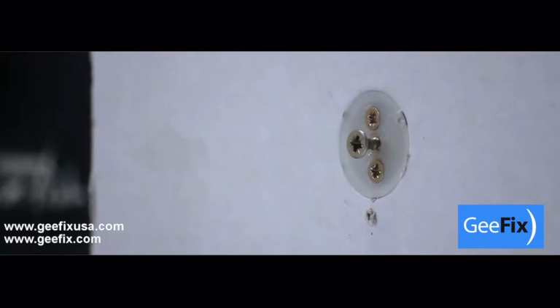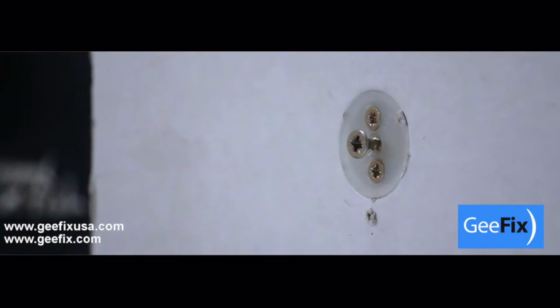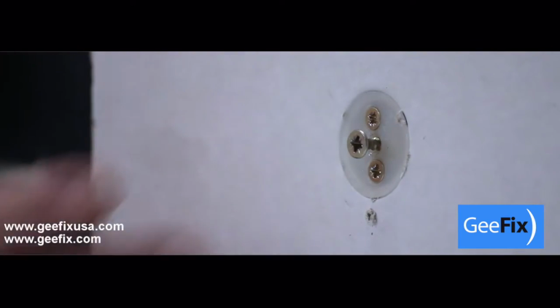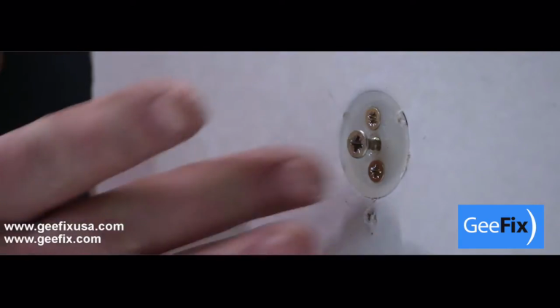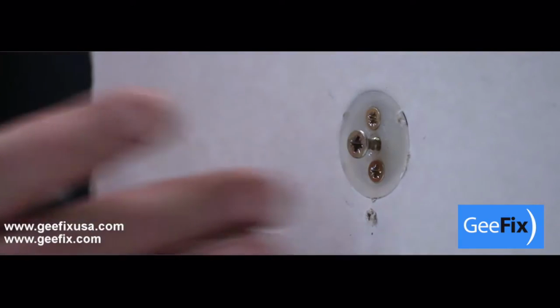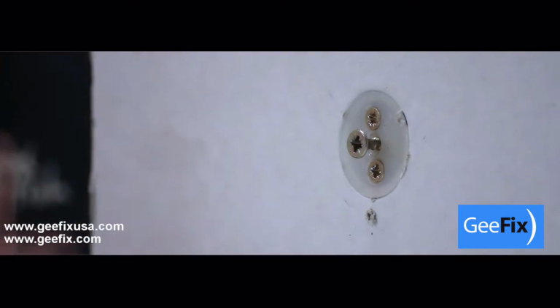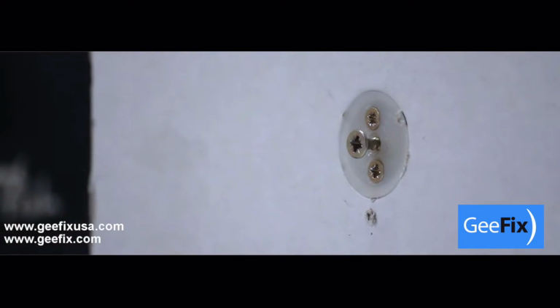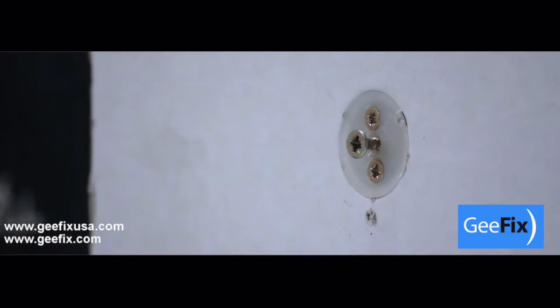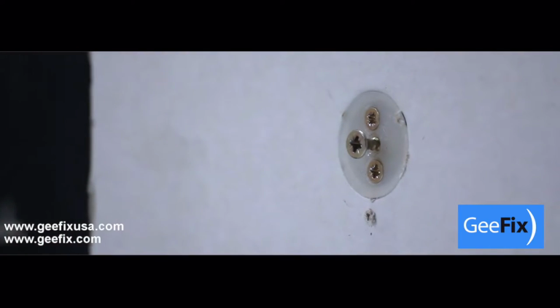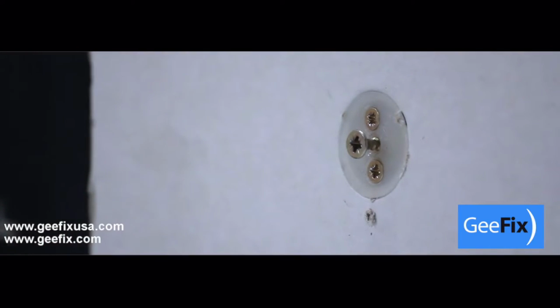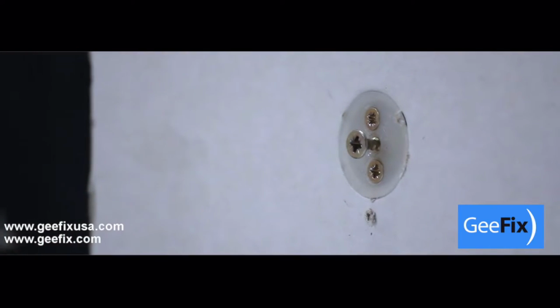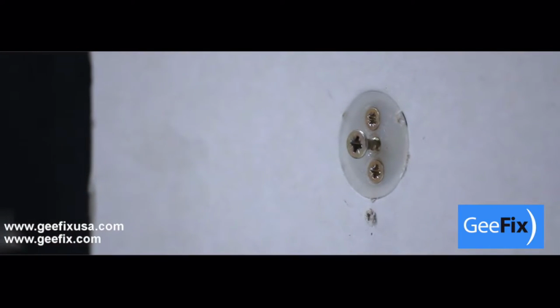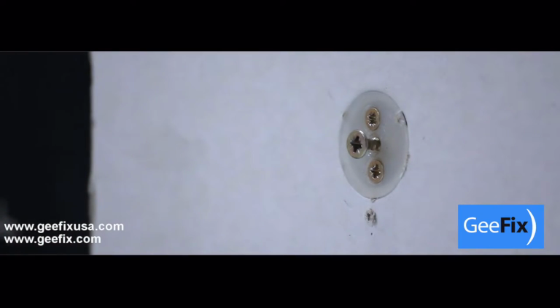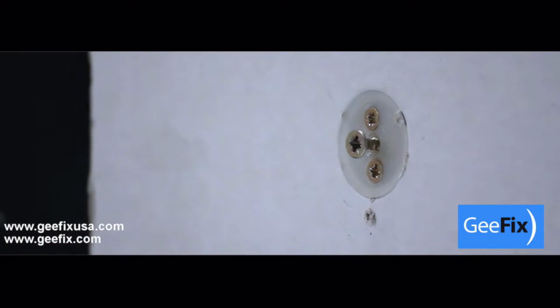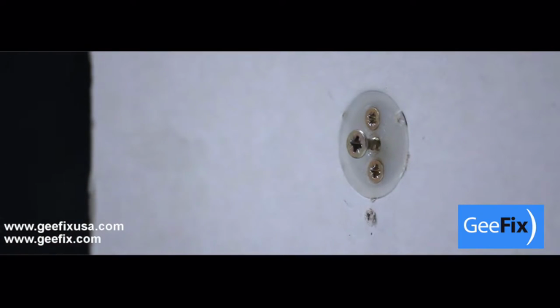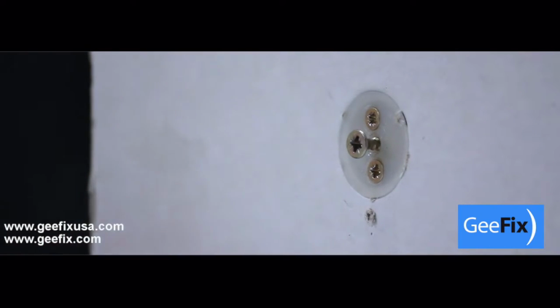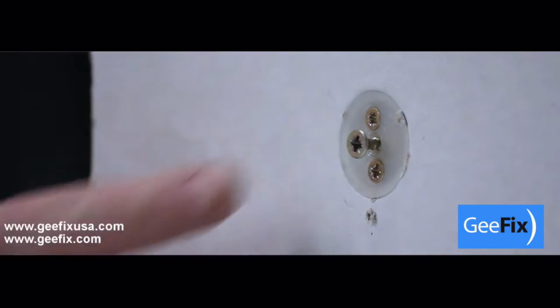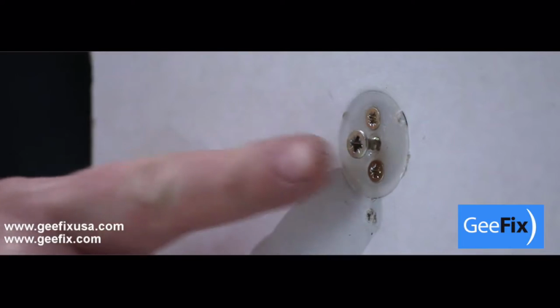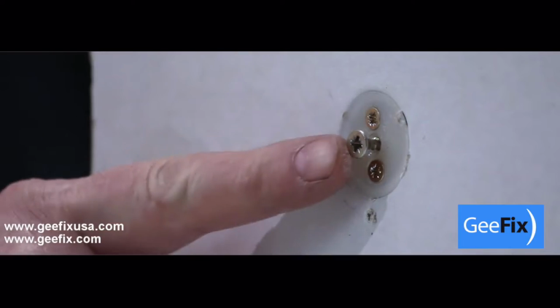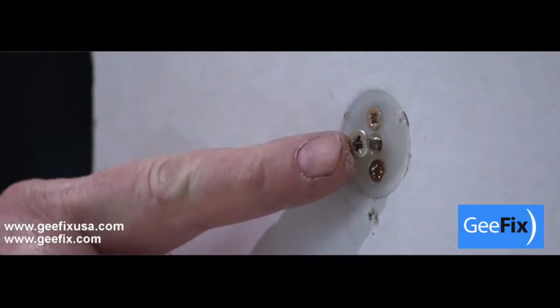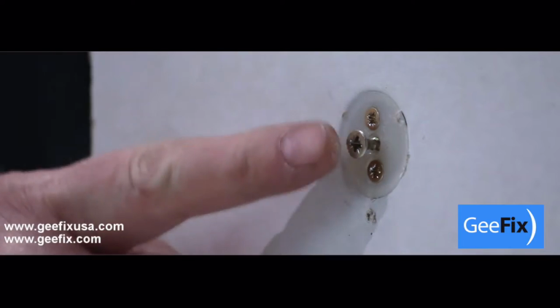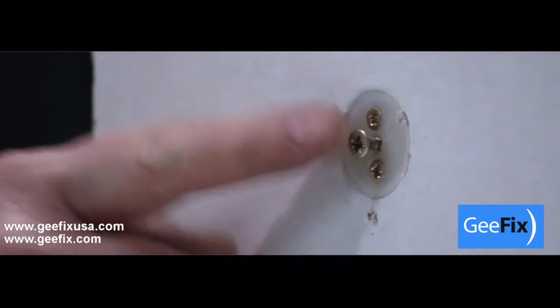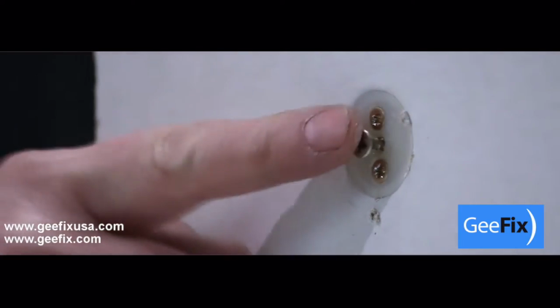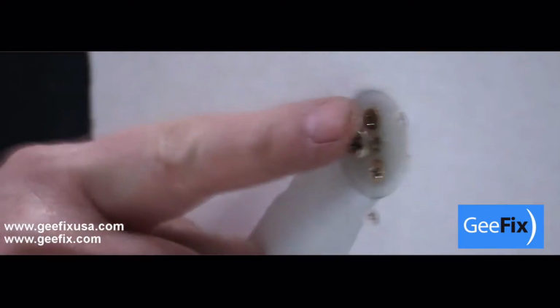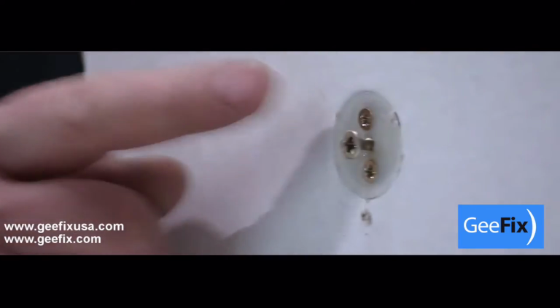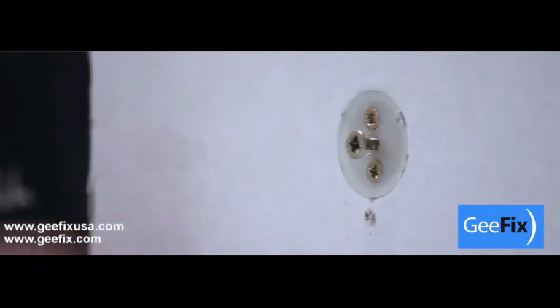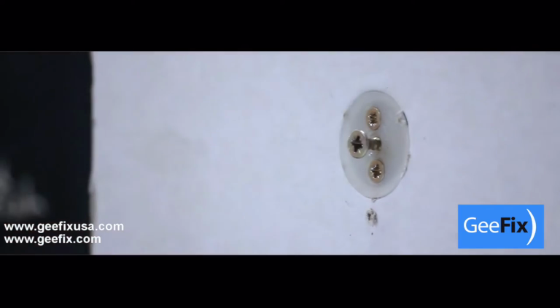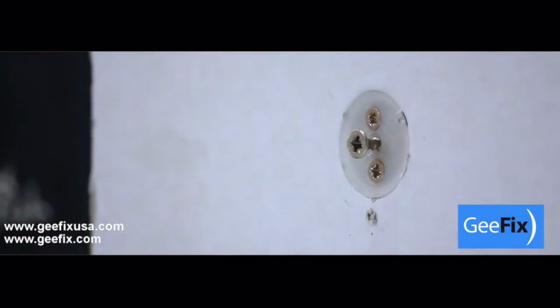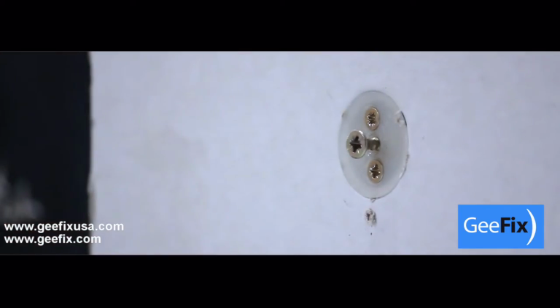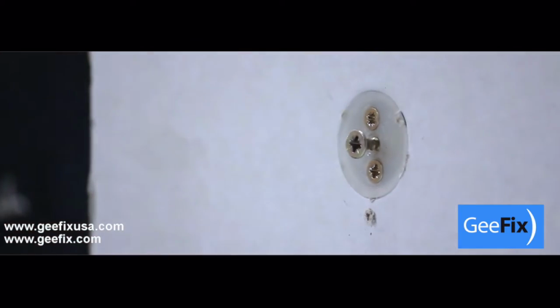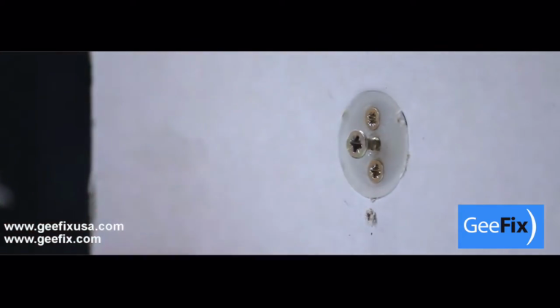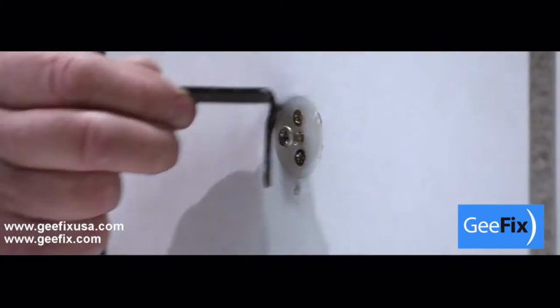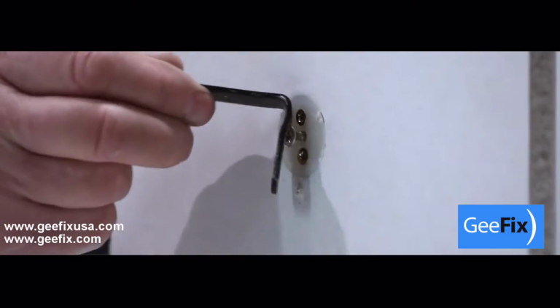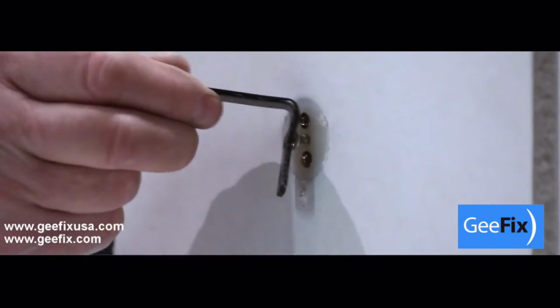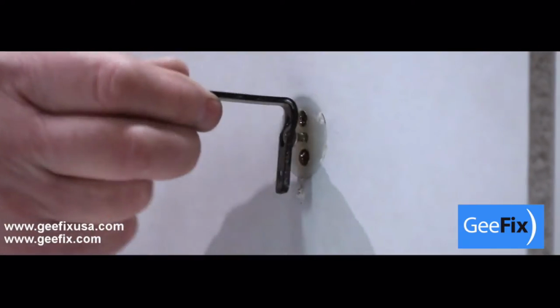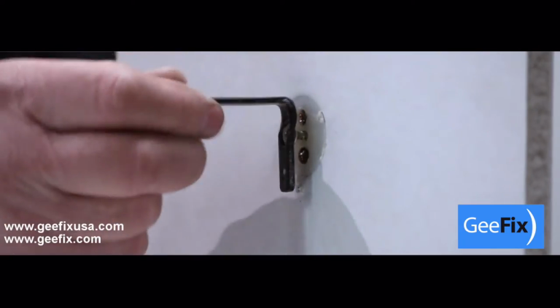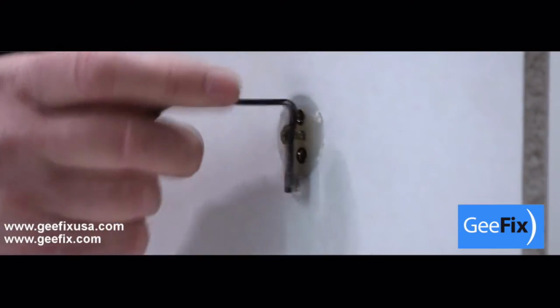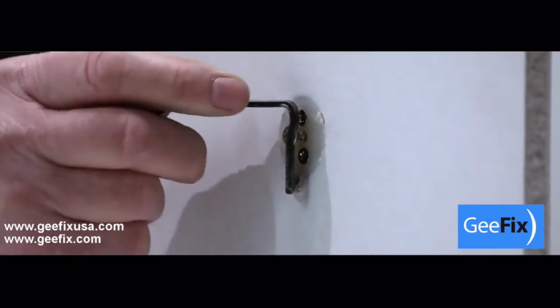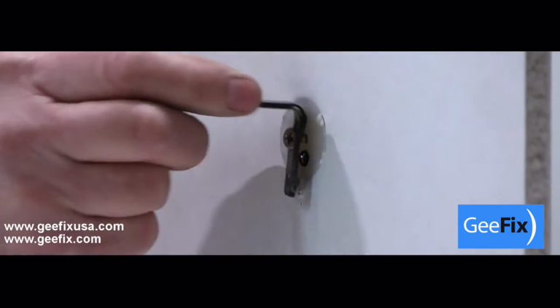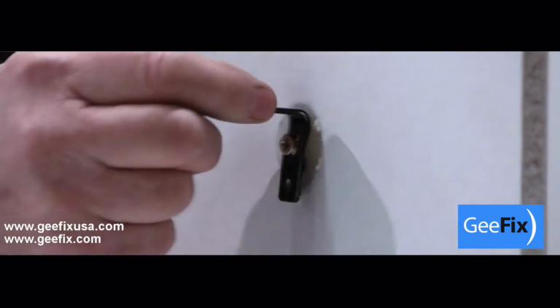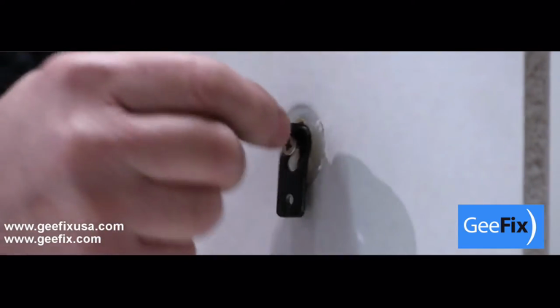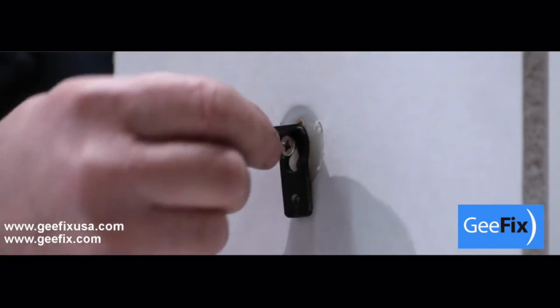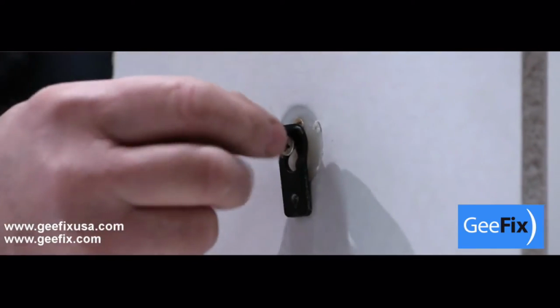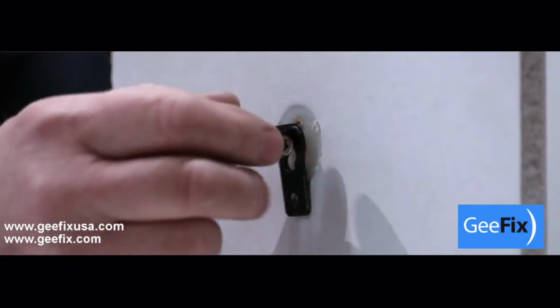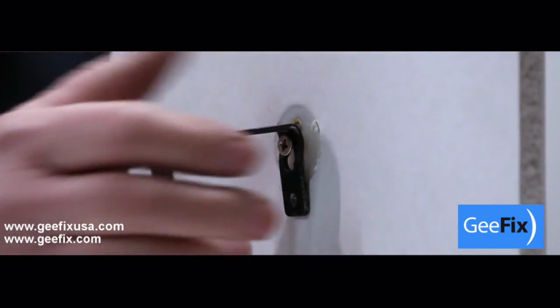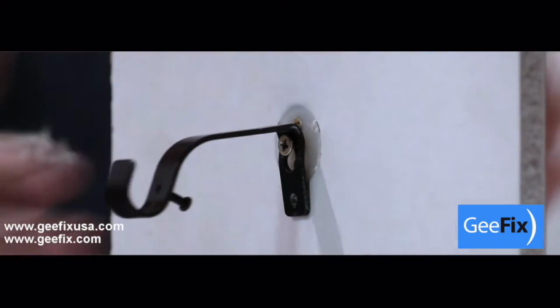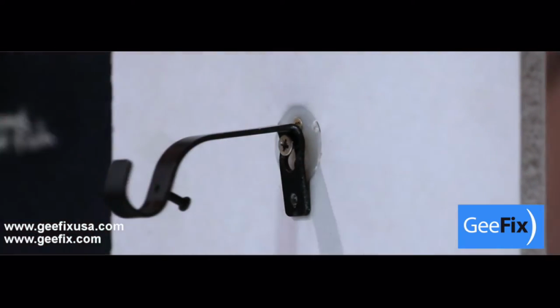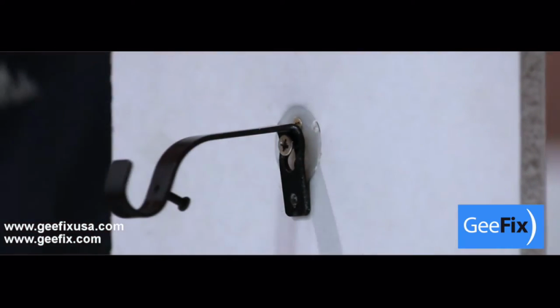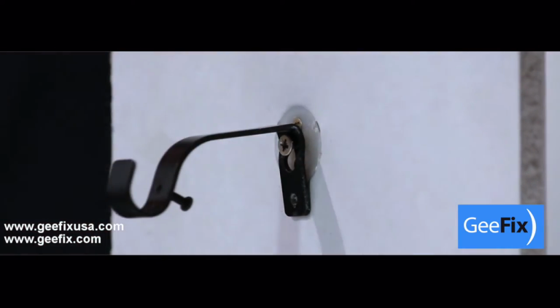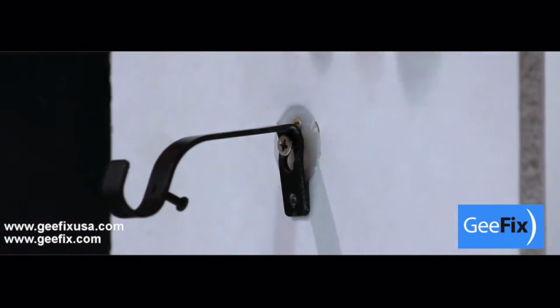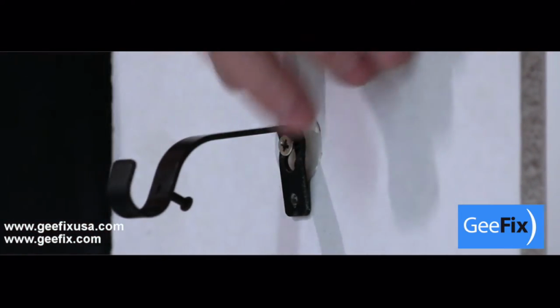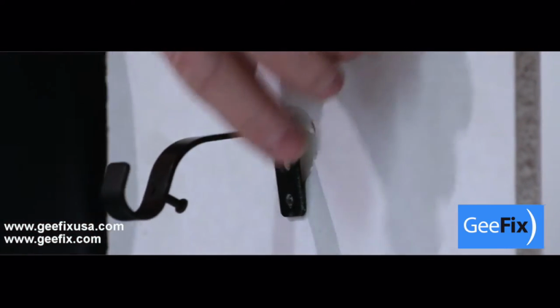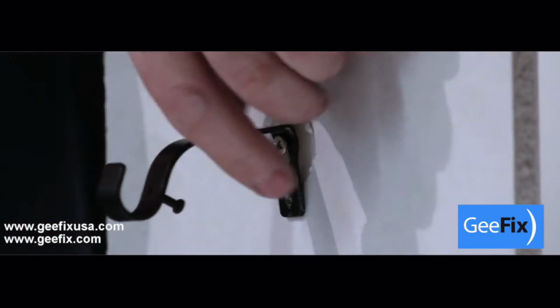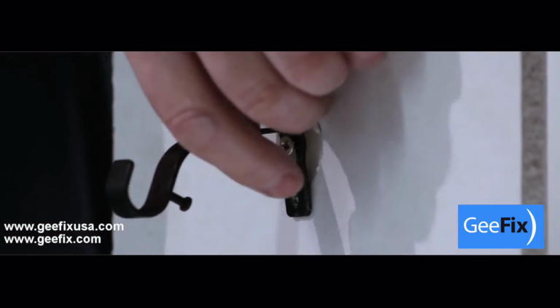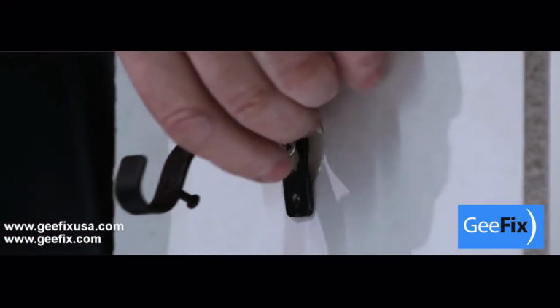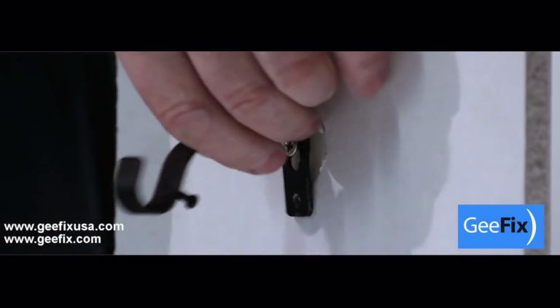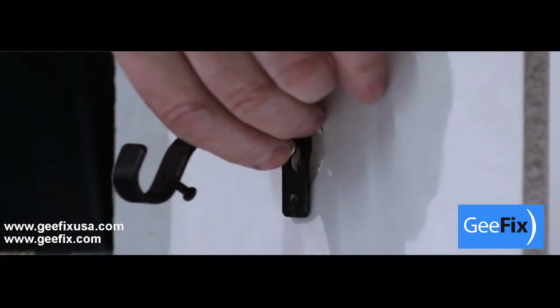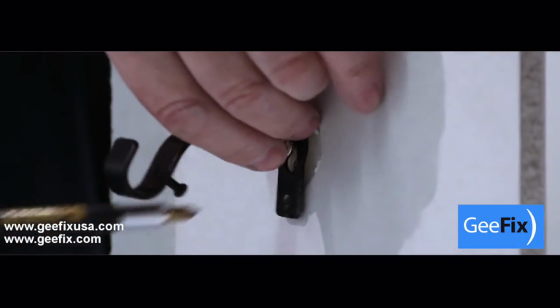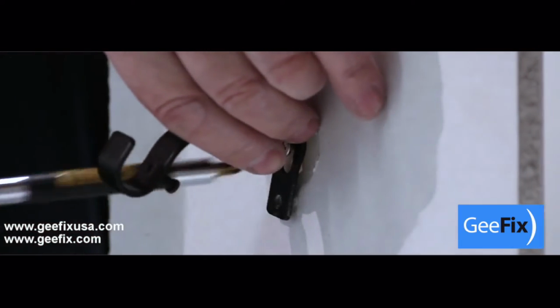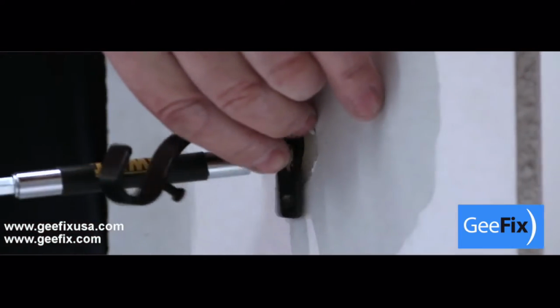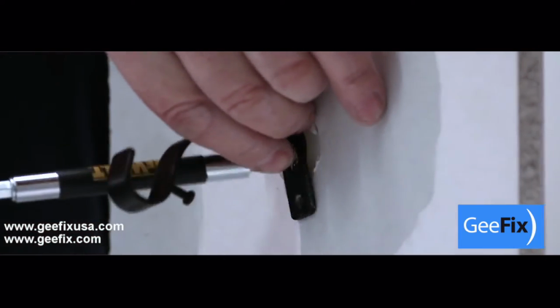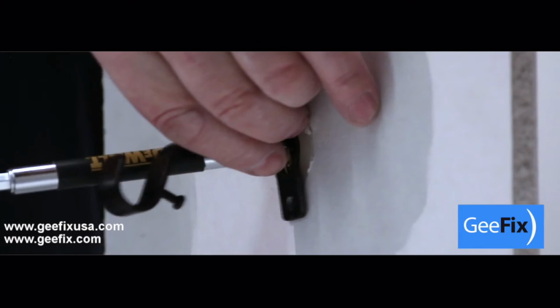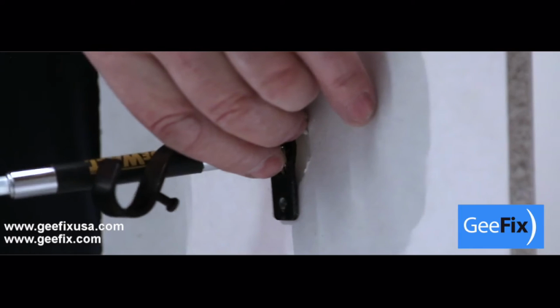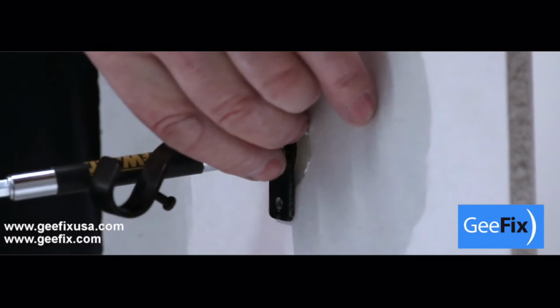After inserting and tightening the two smaller screws, only partly remove the centre screw. Hang the bracket and tighten.